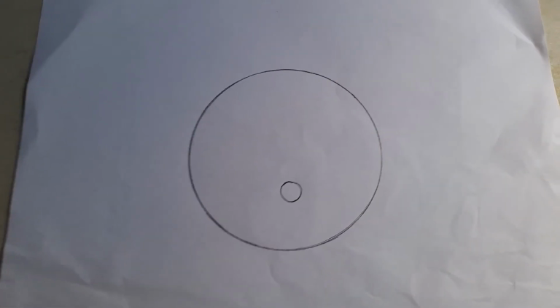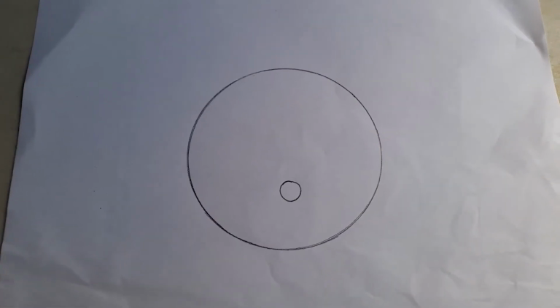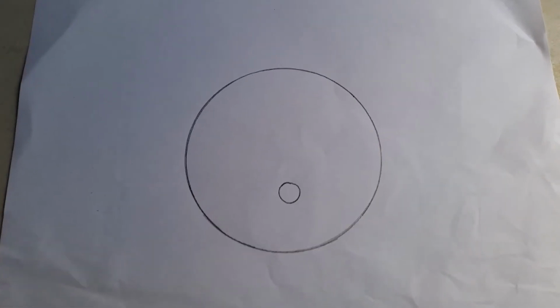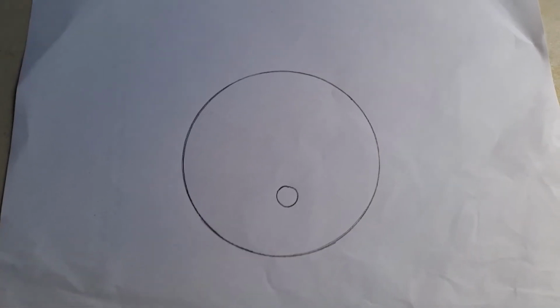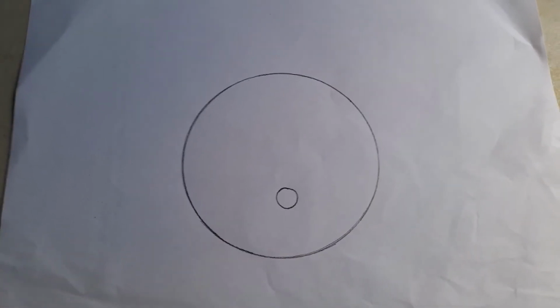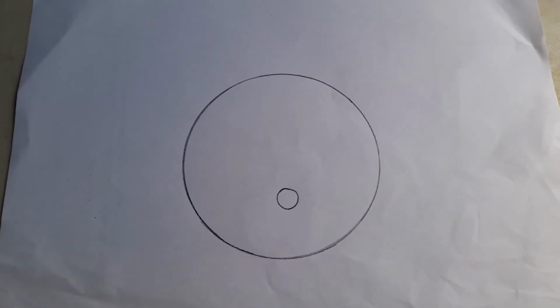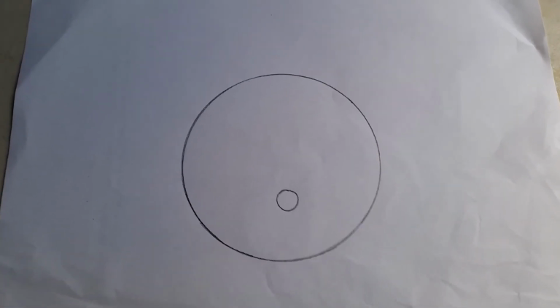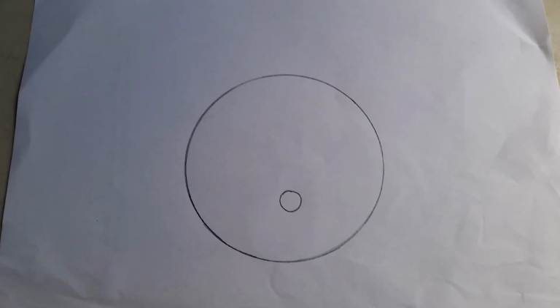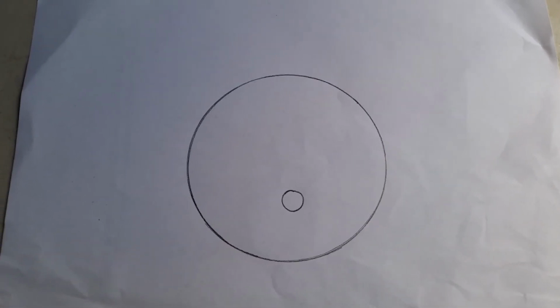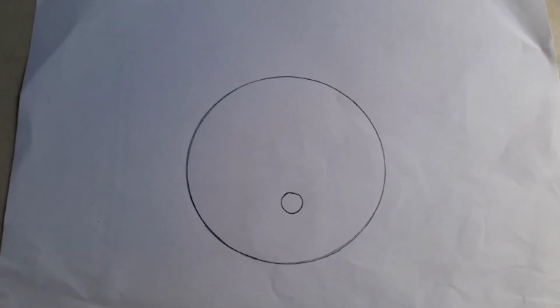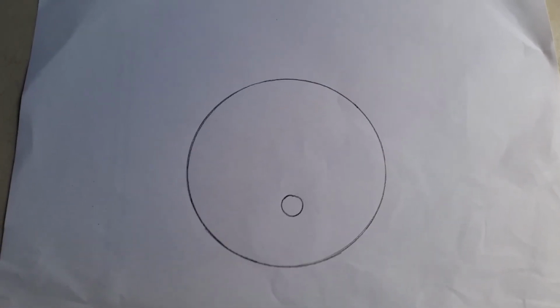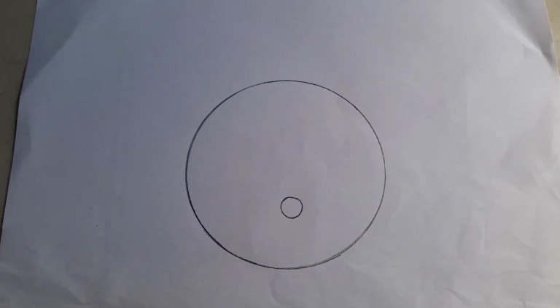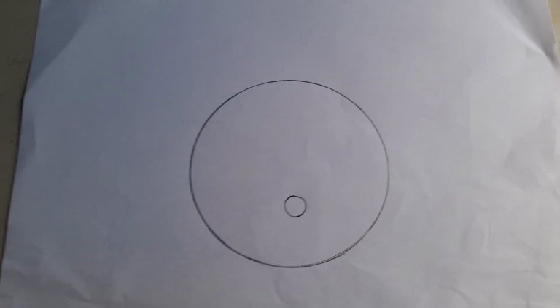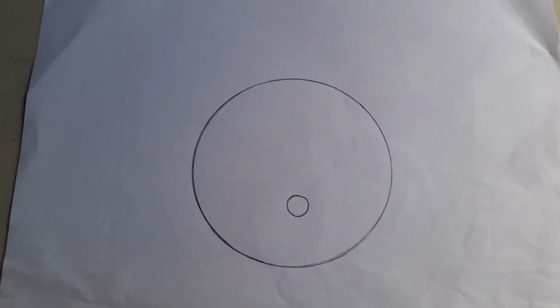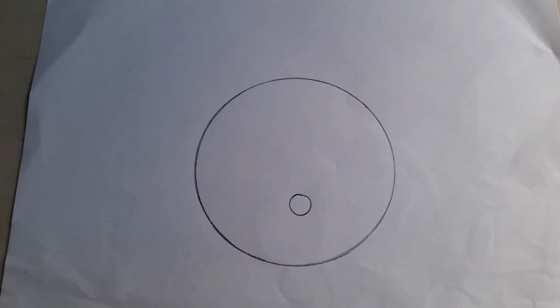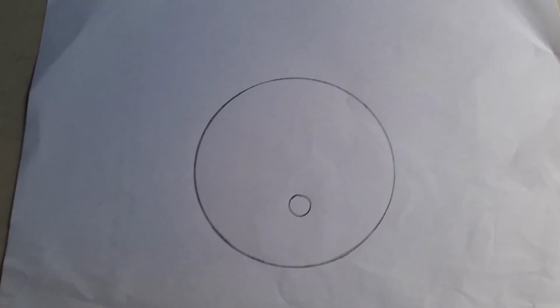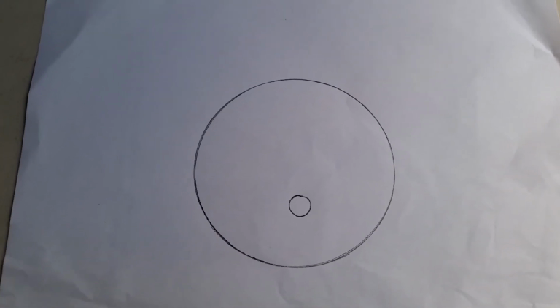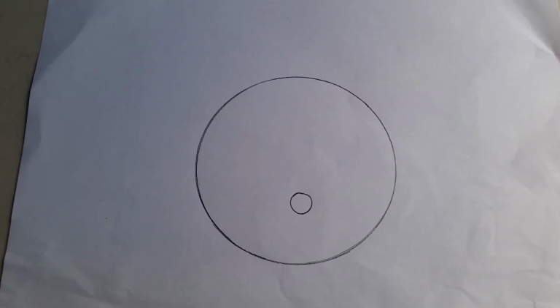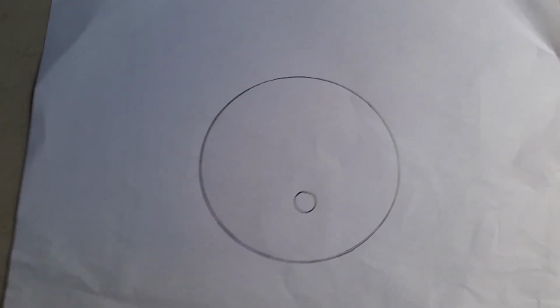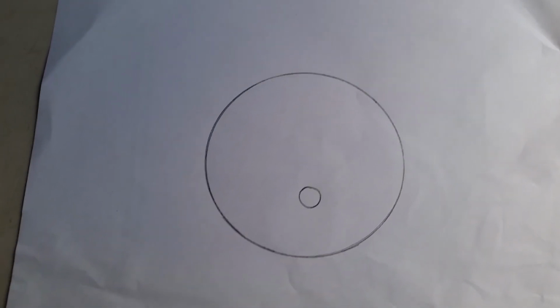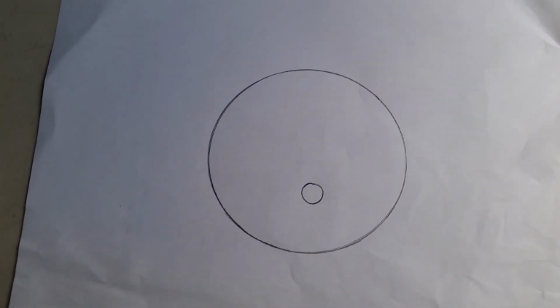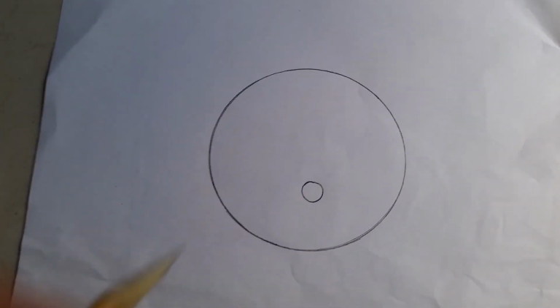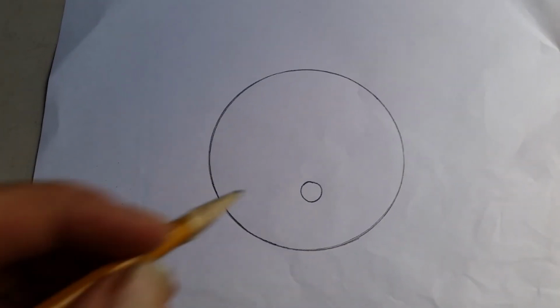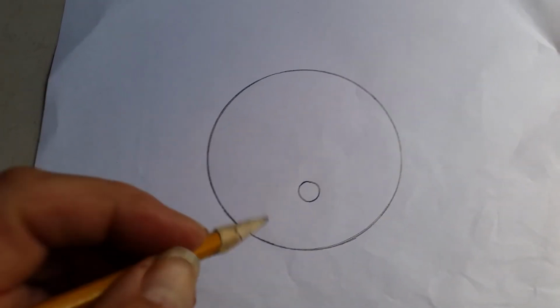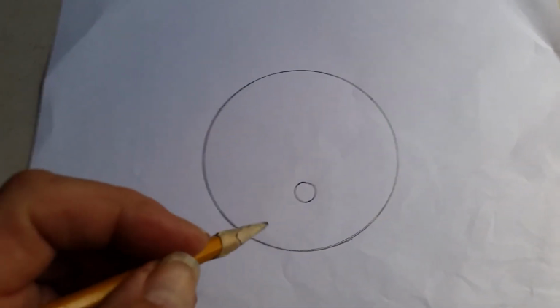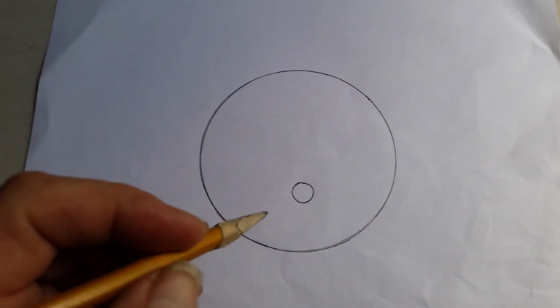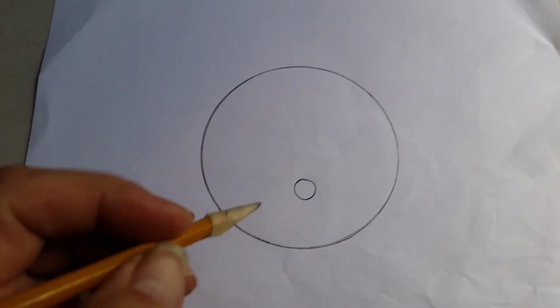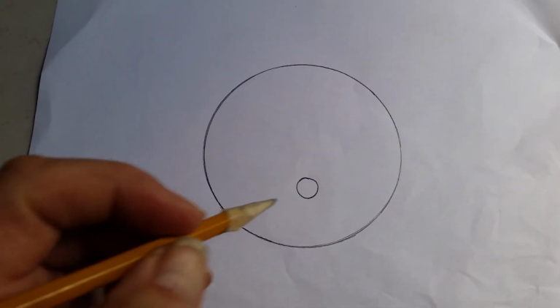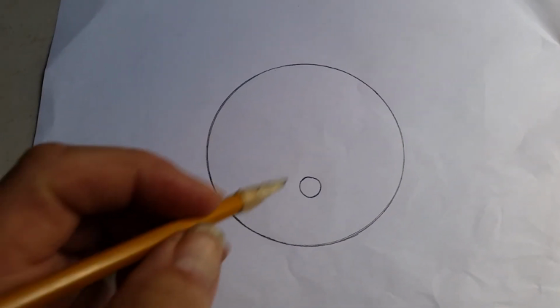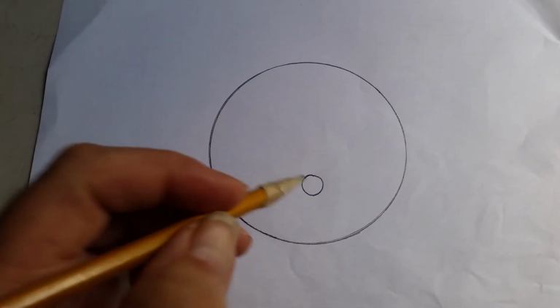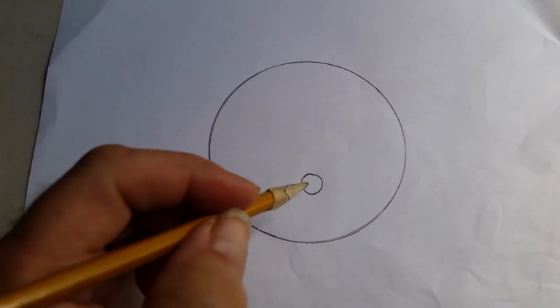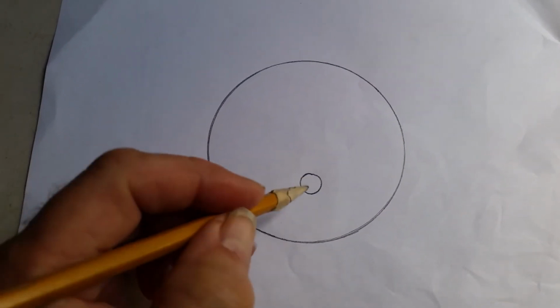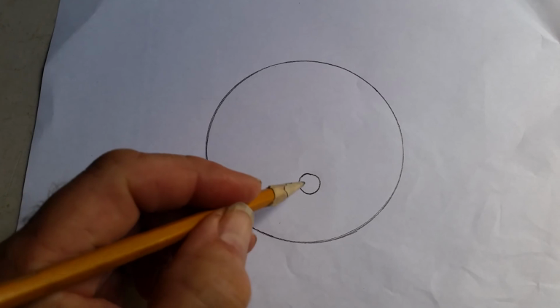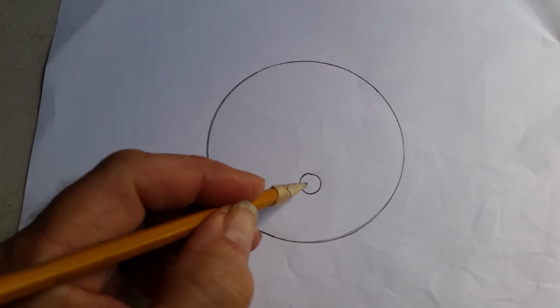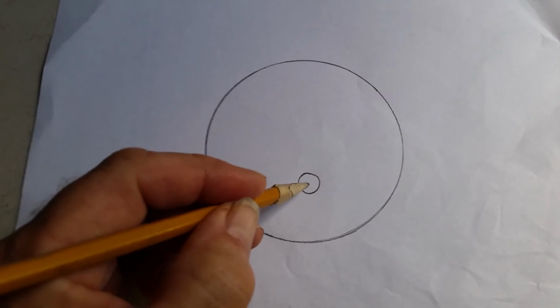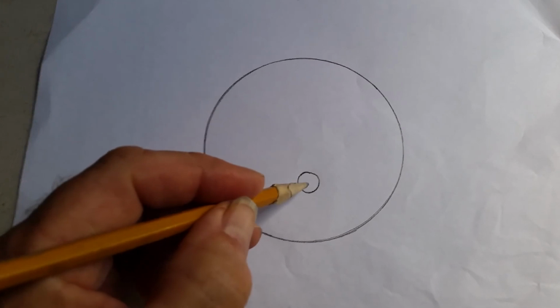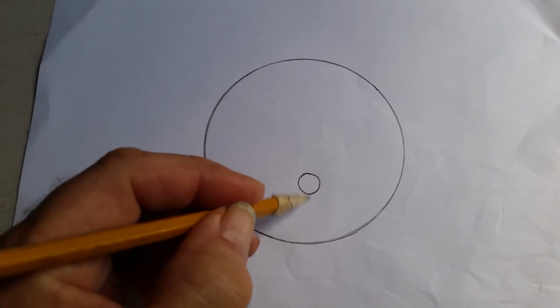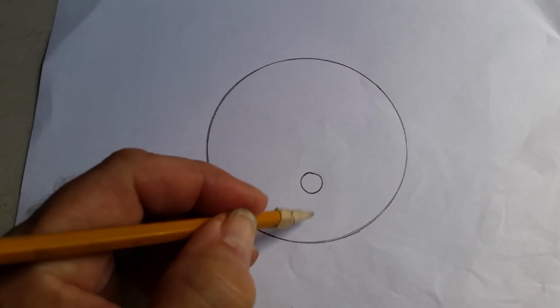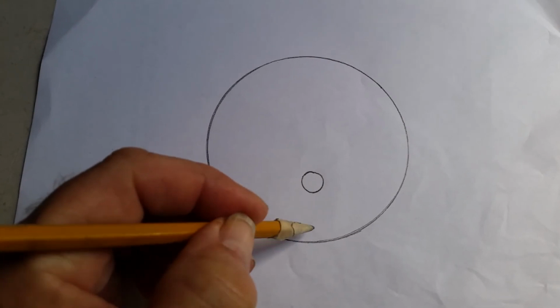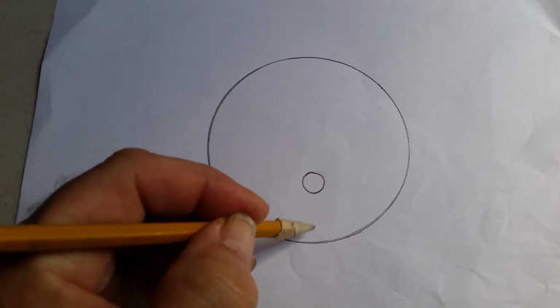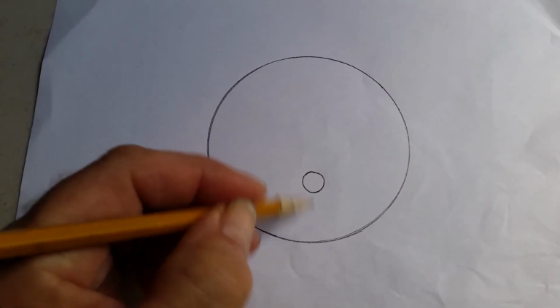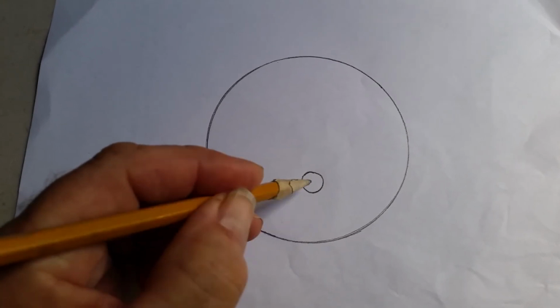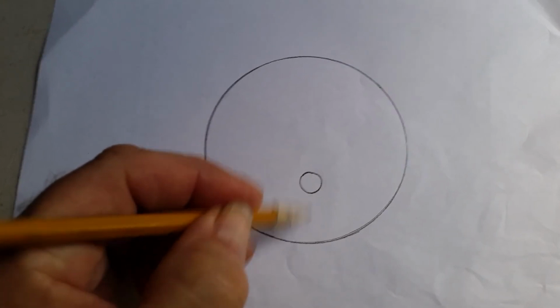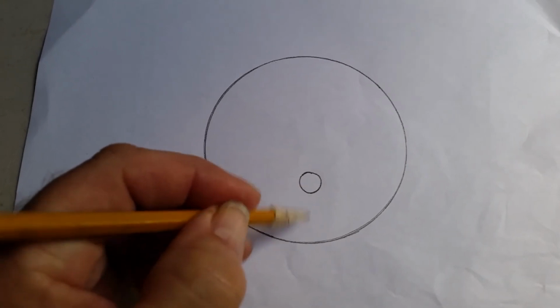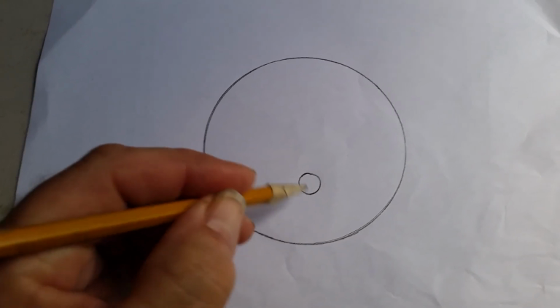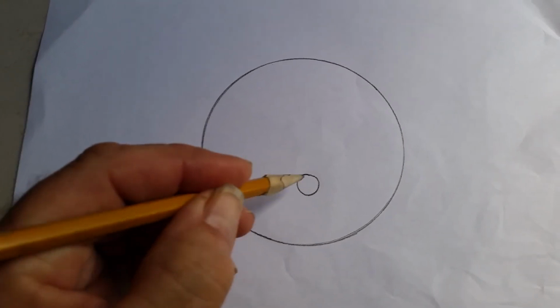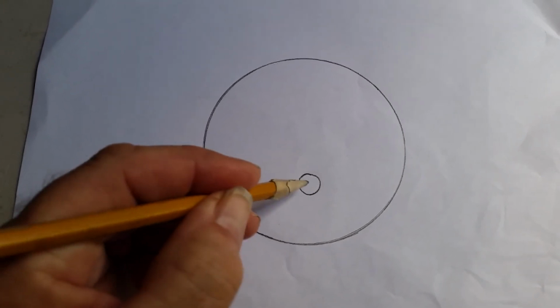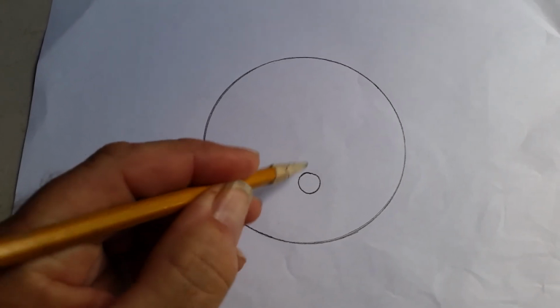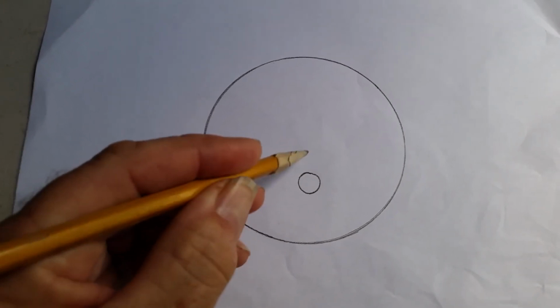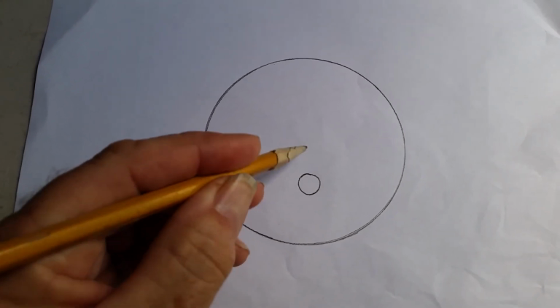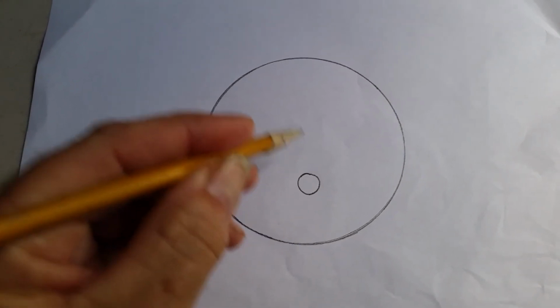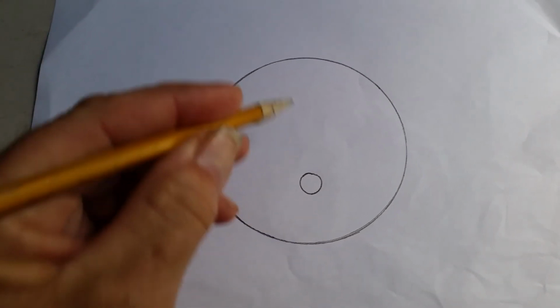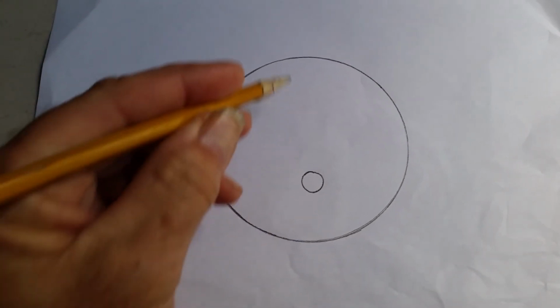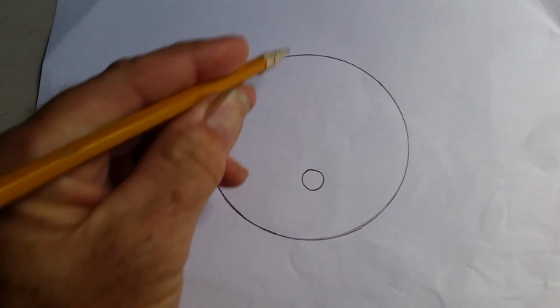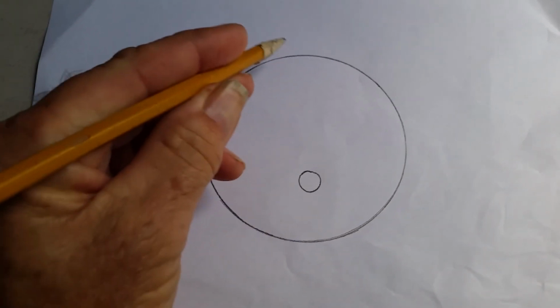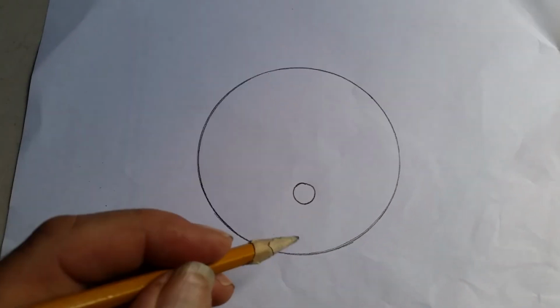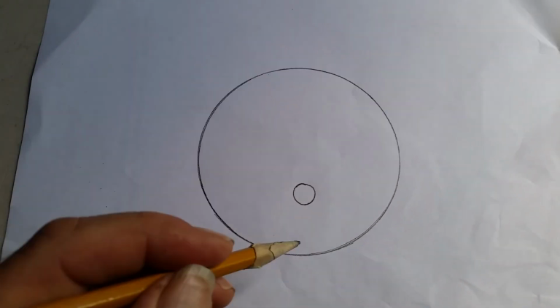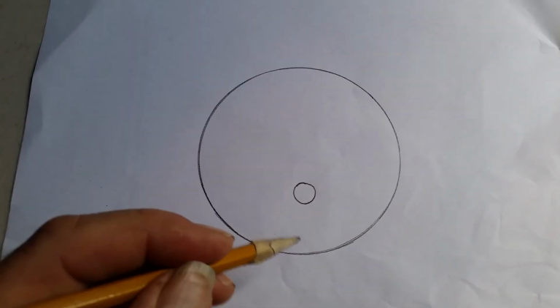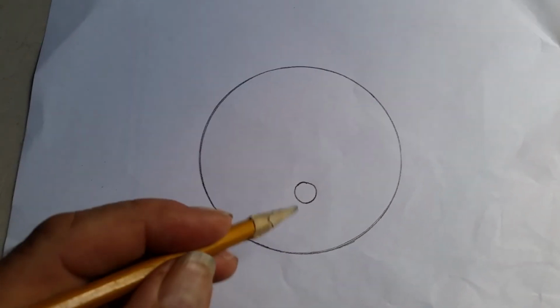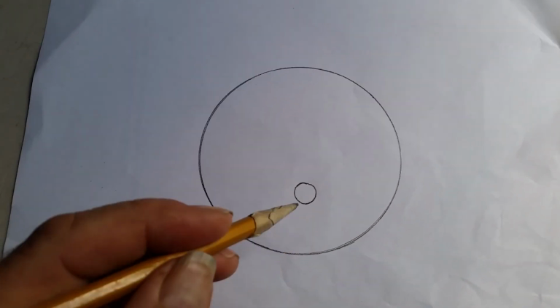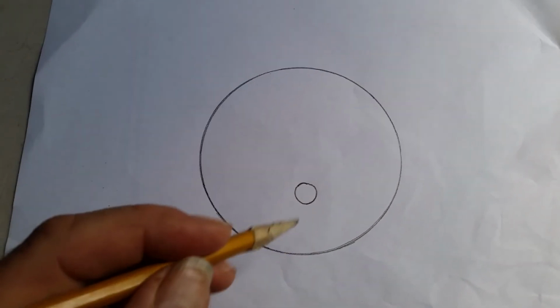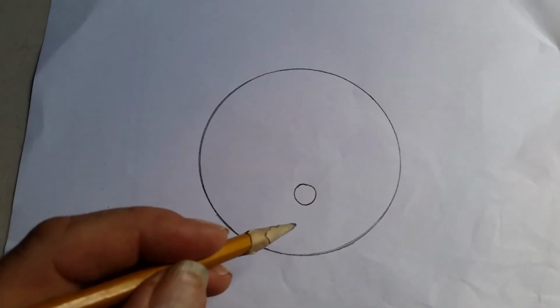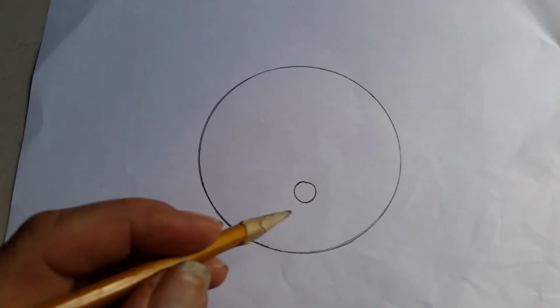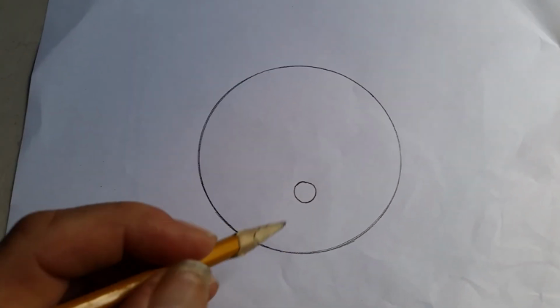For the hole for the blower, you want to put it about a third of the distance across the width of the disc.